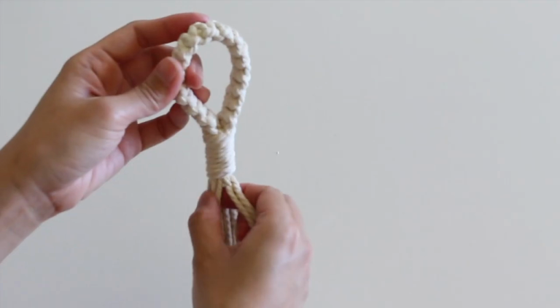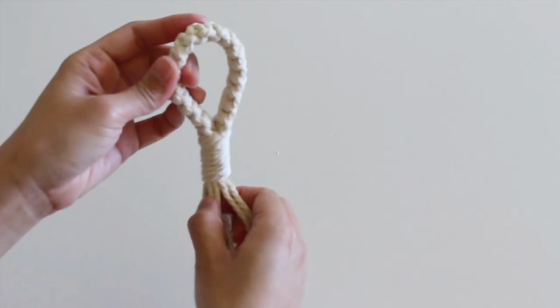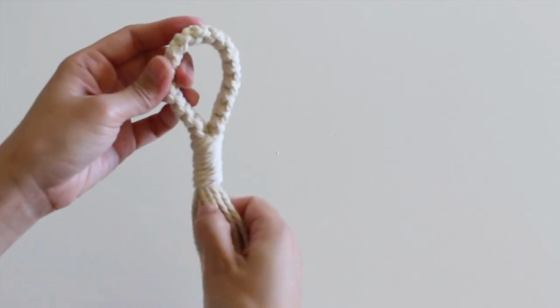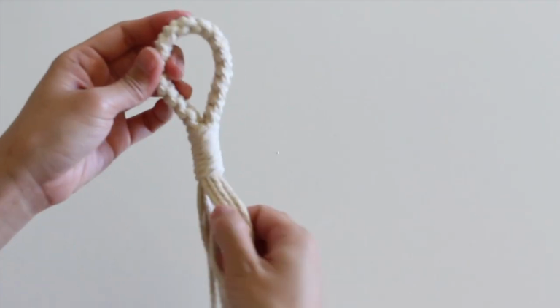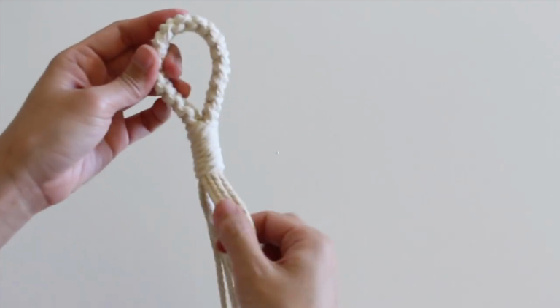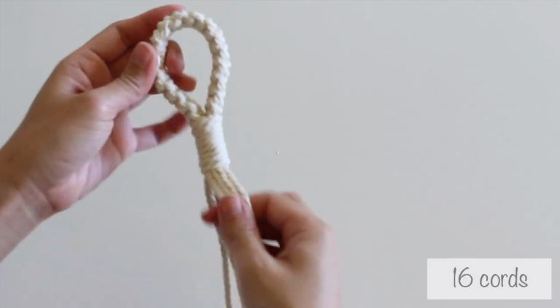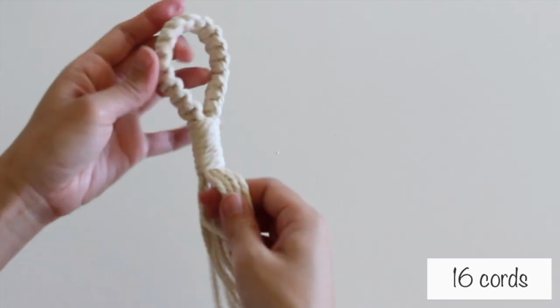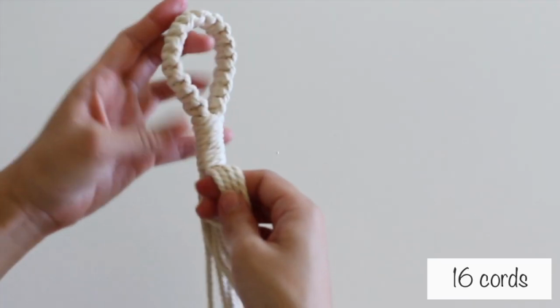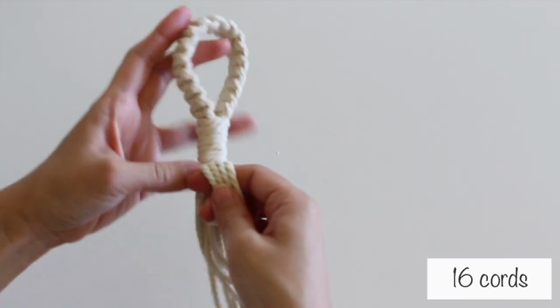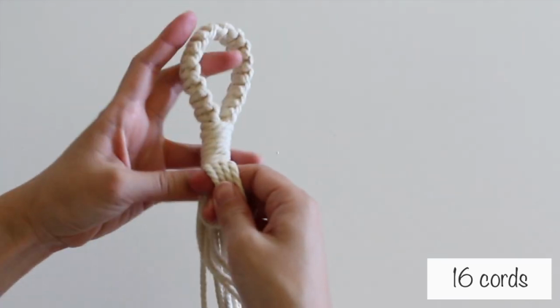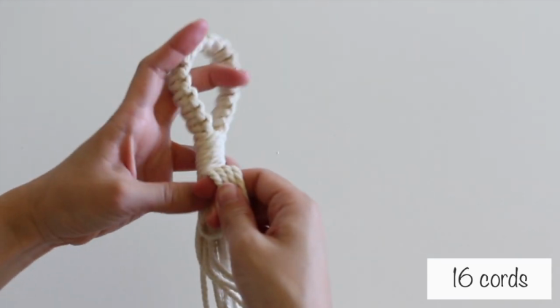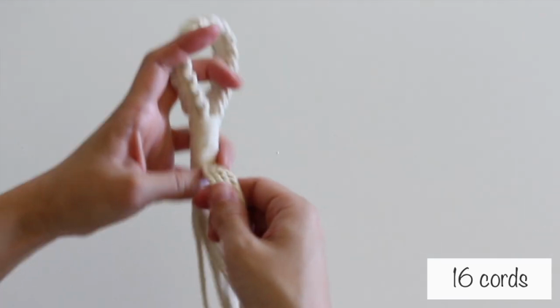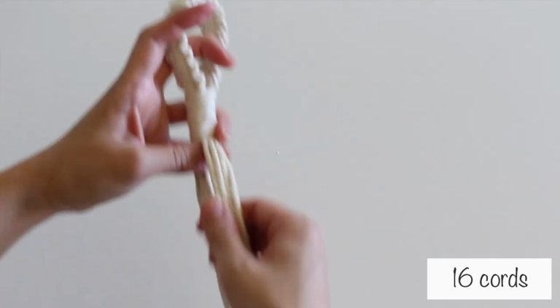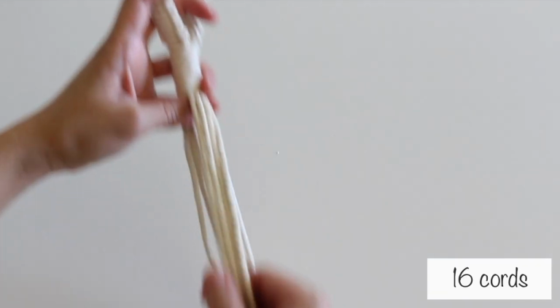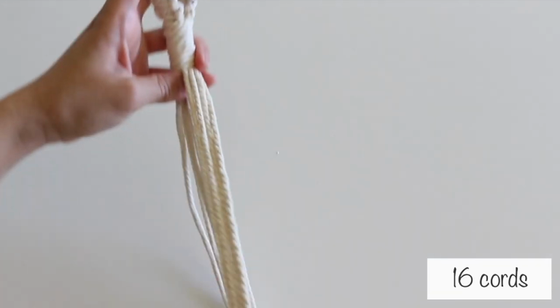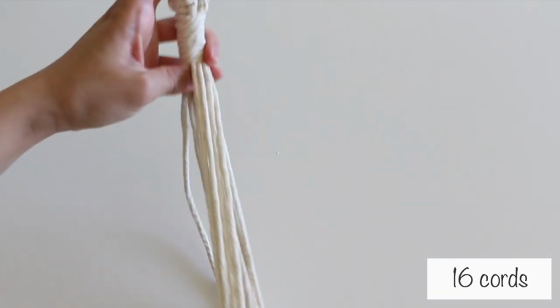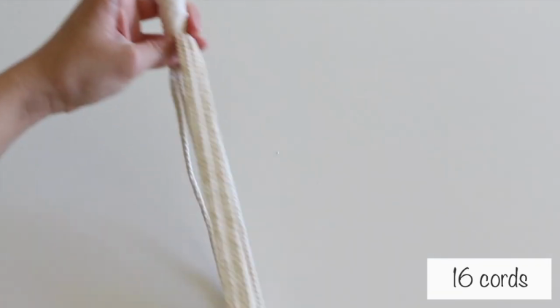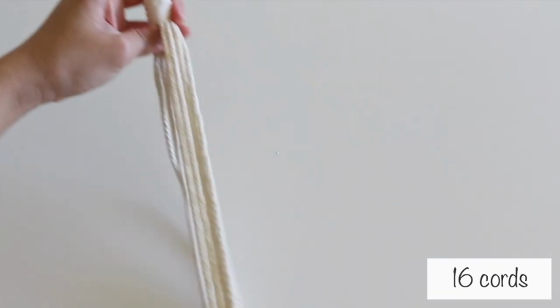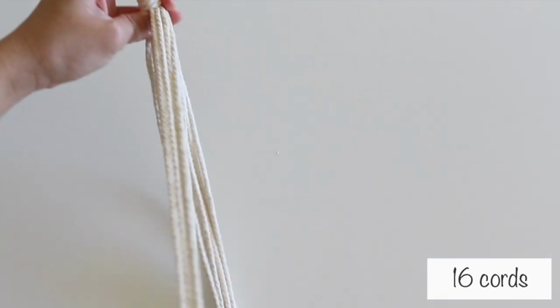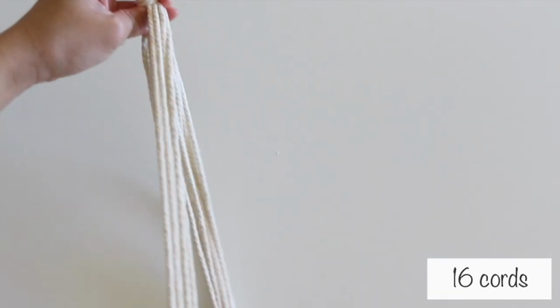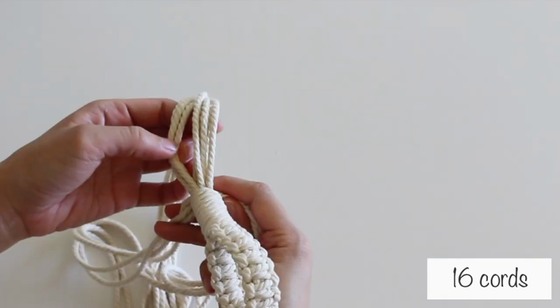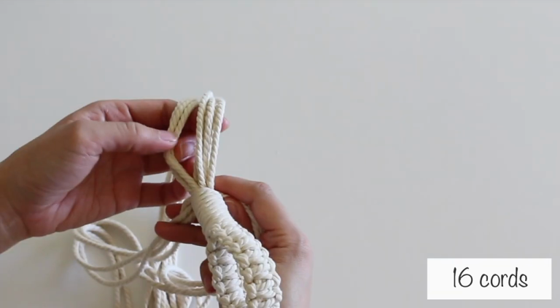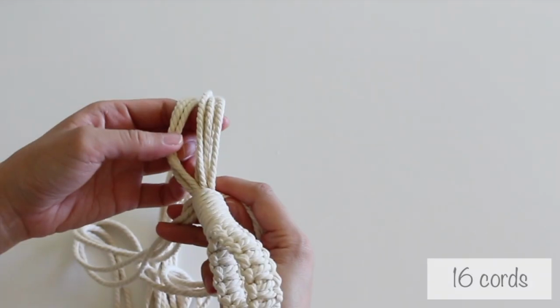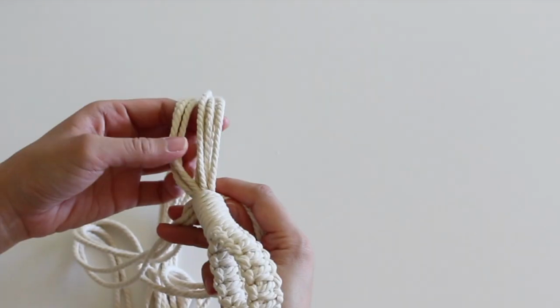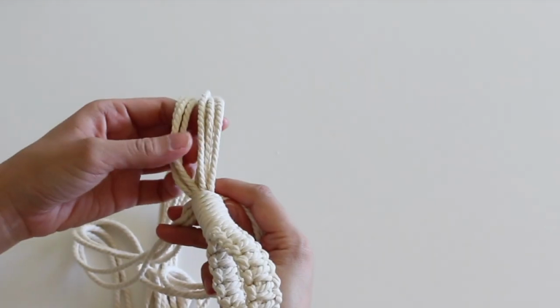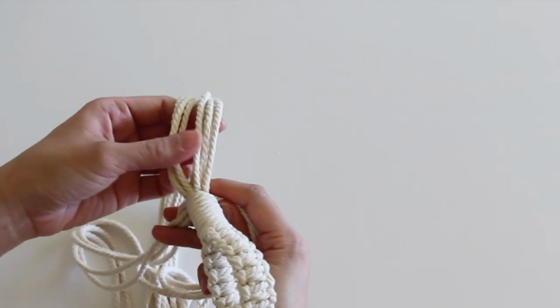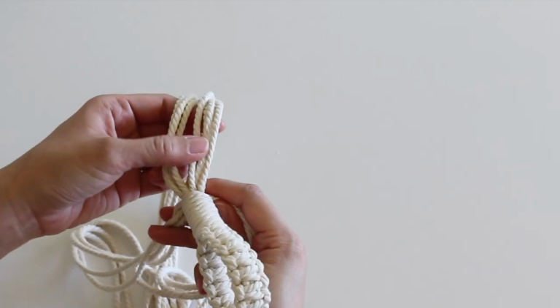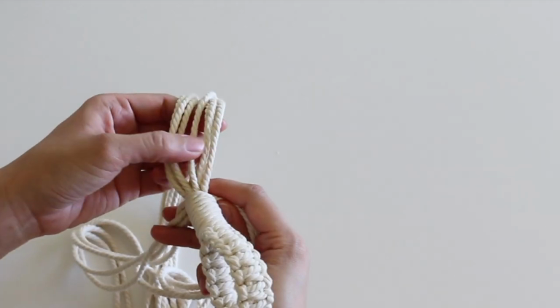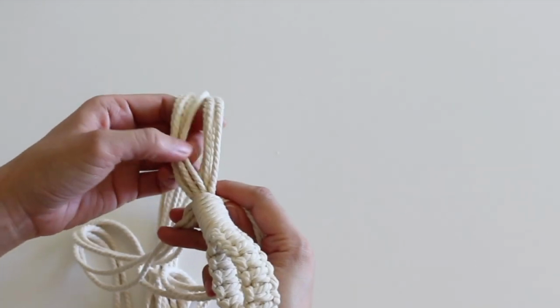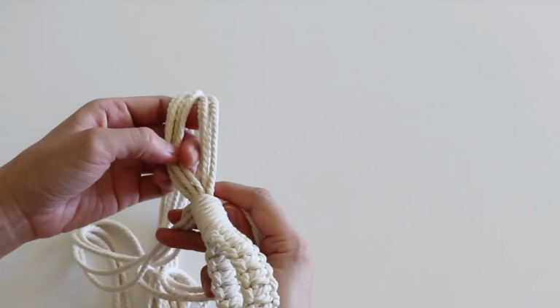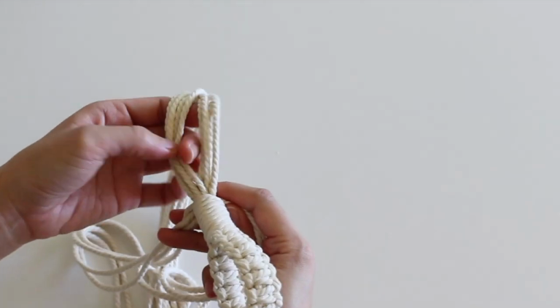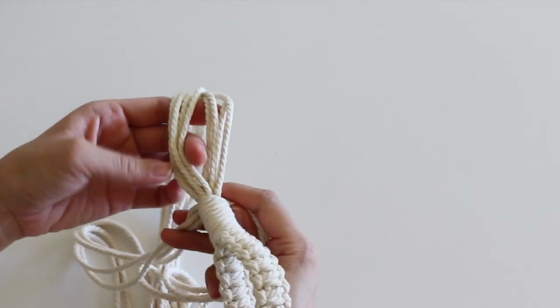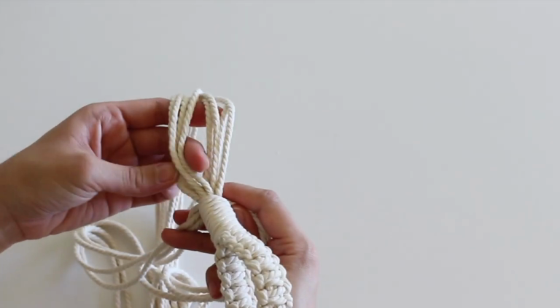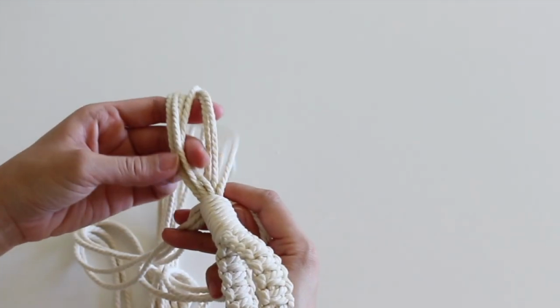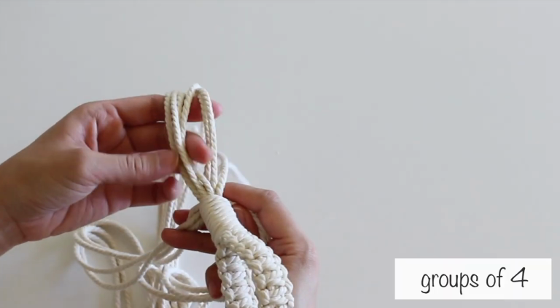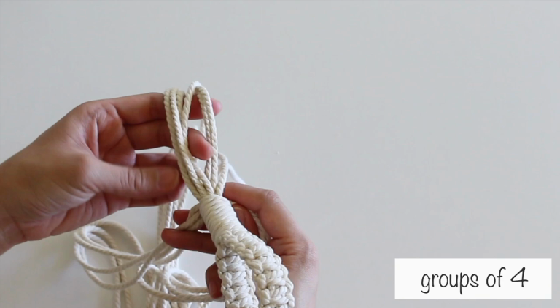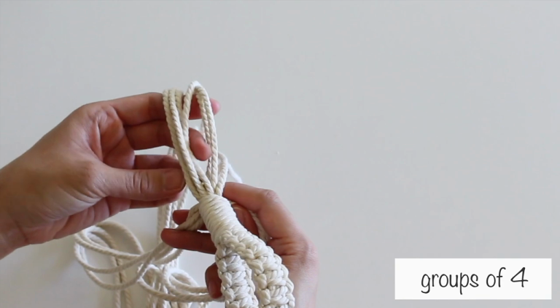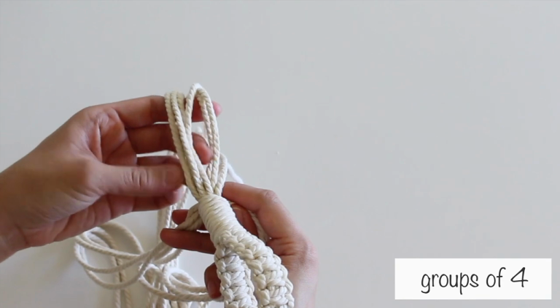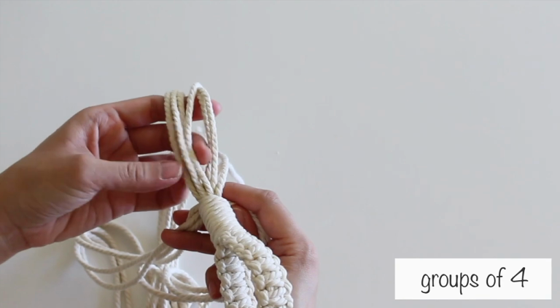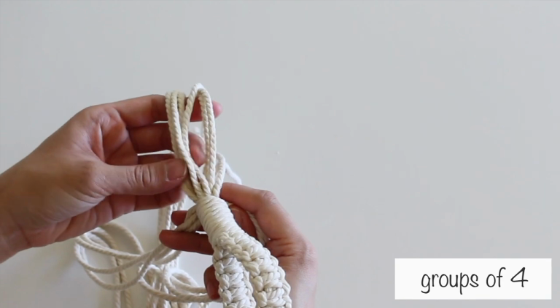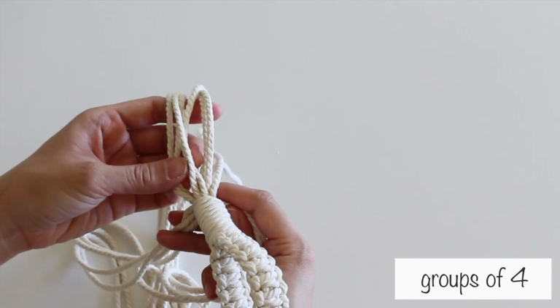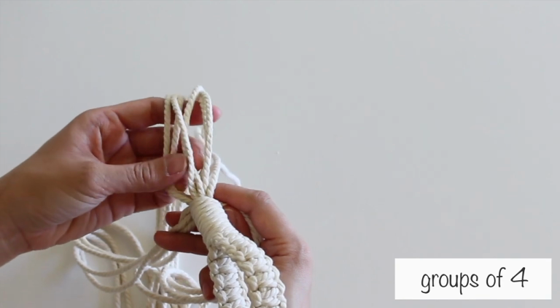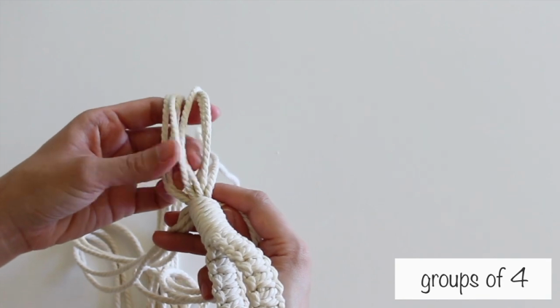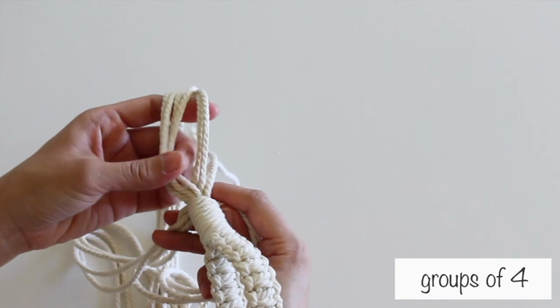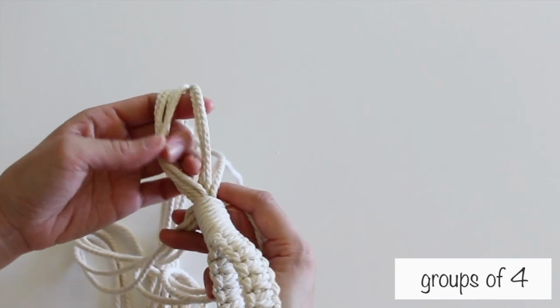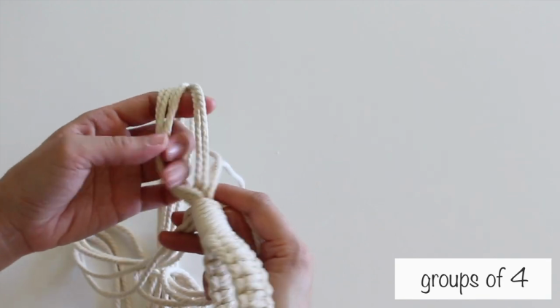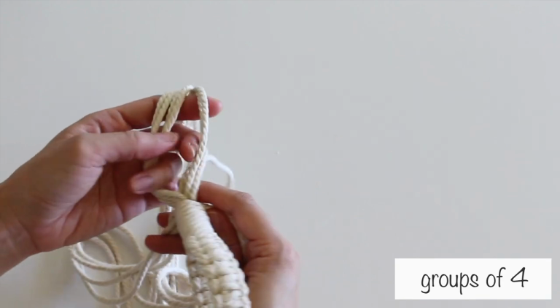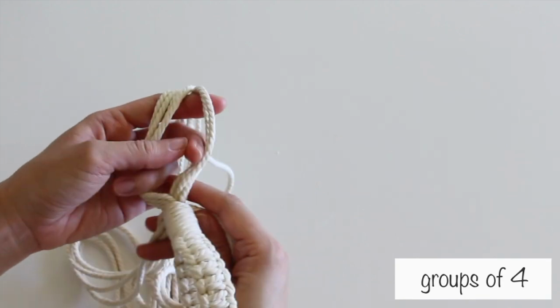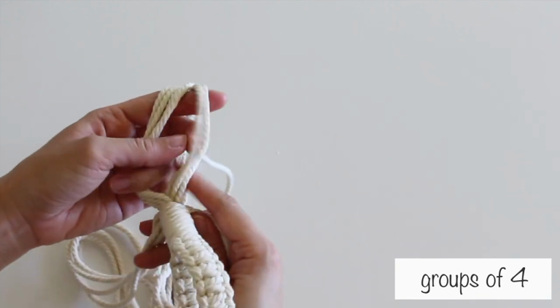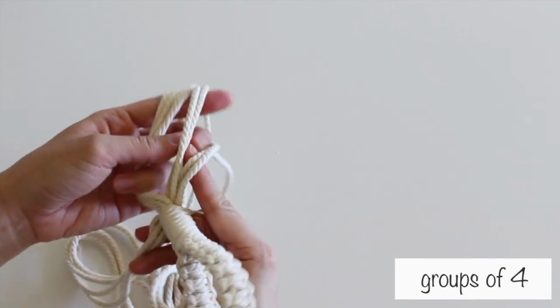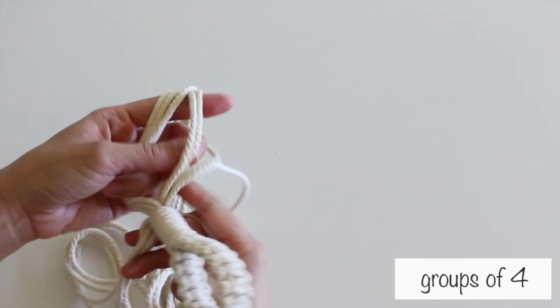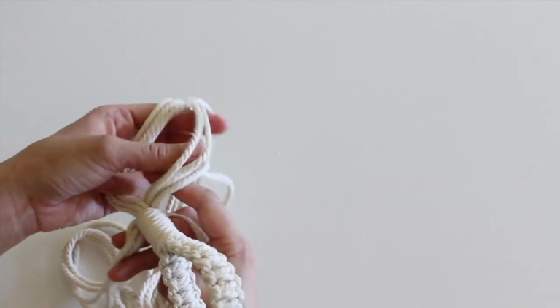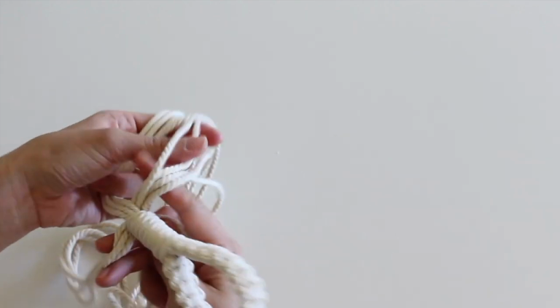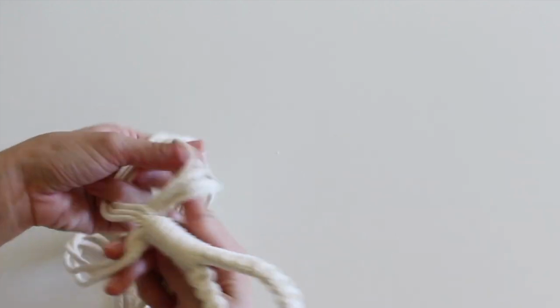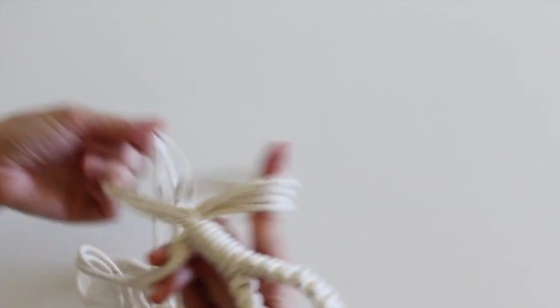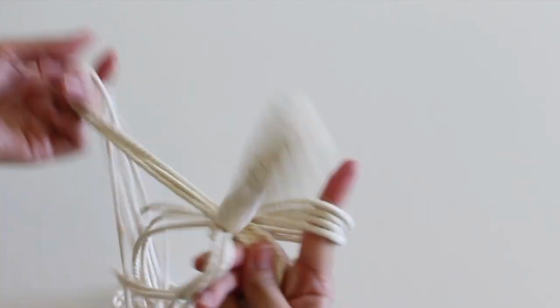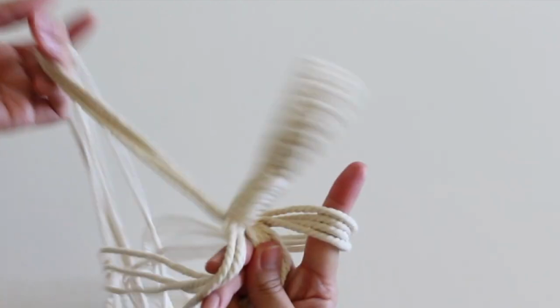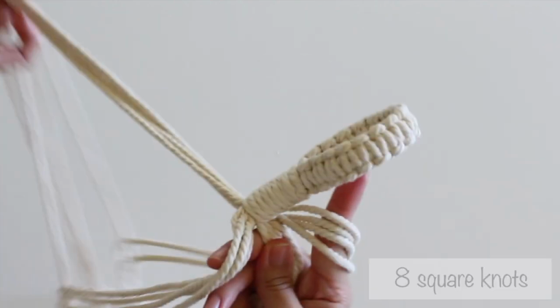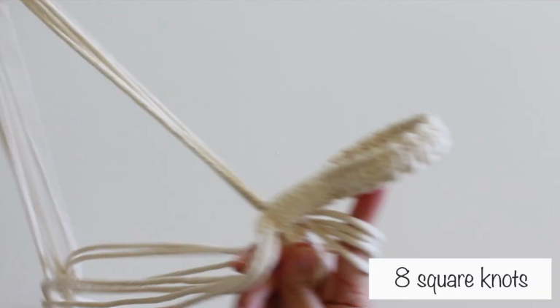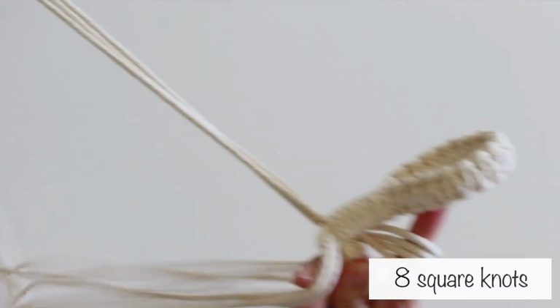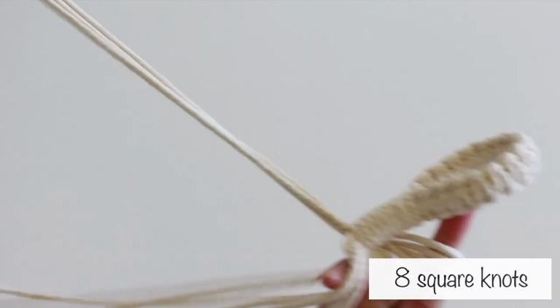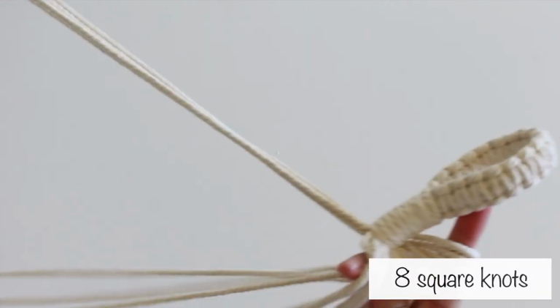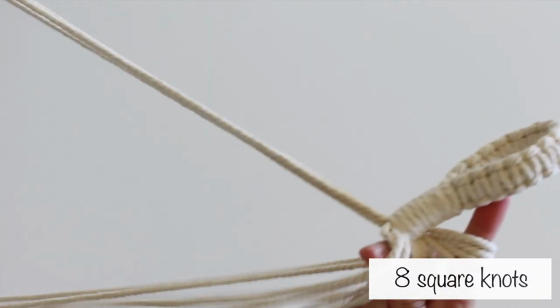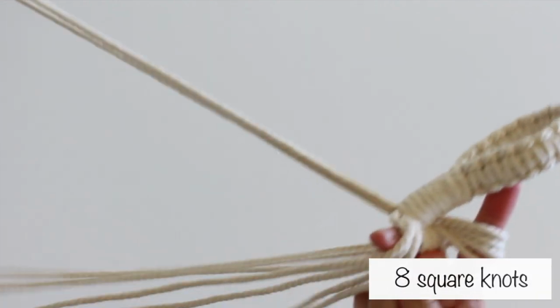You should have 16 cords. Separate them into groups of 4. For each group, make 8 square knots.